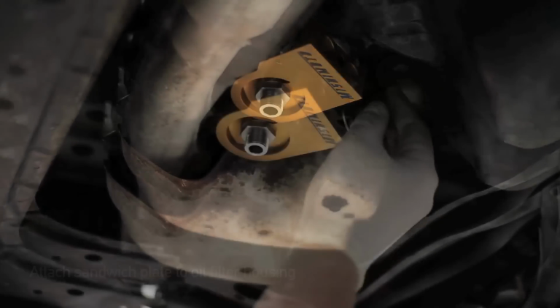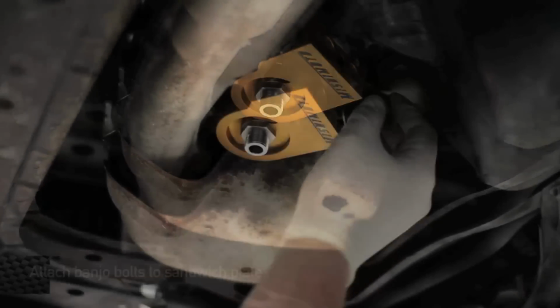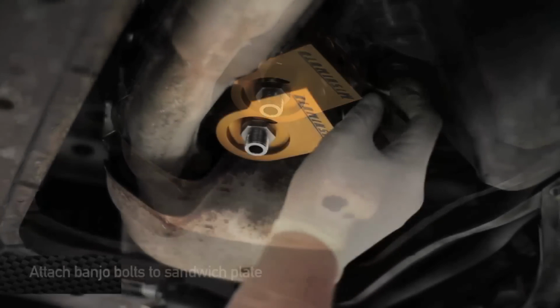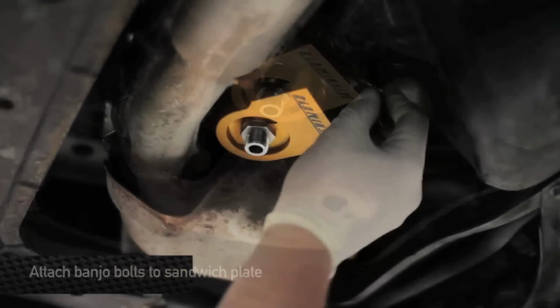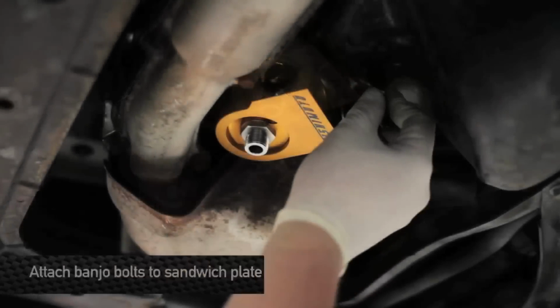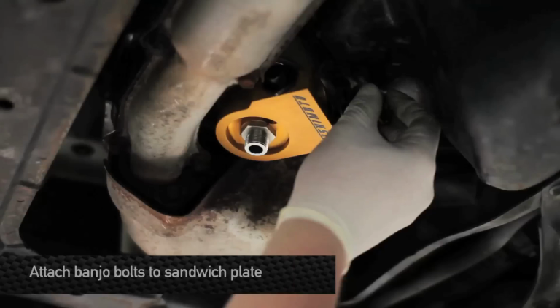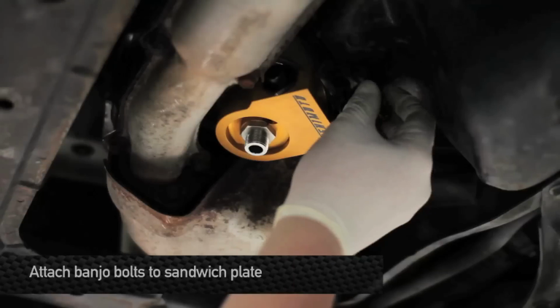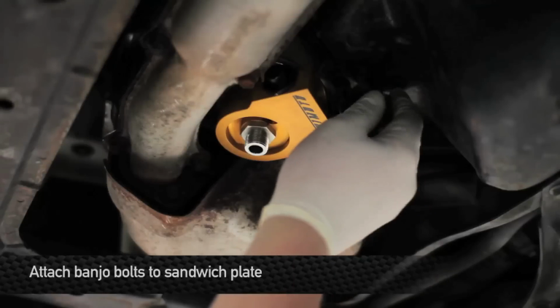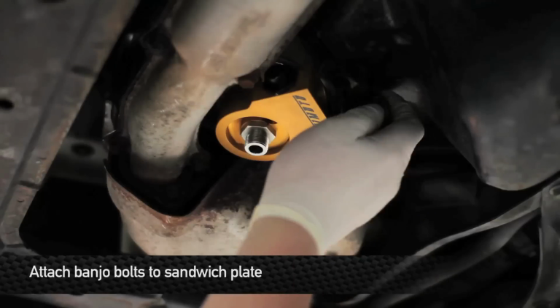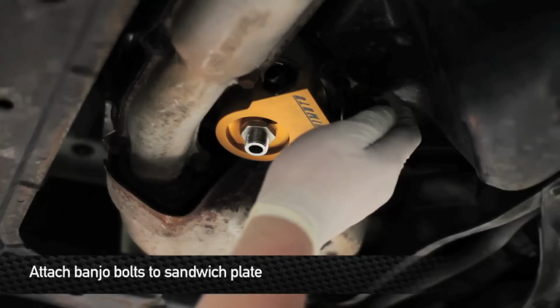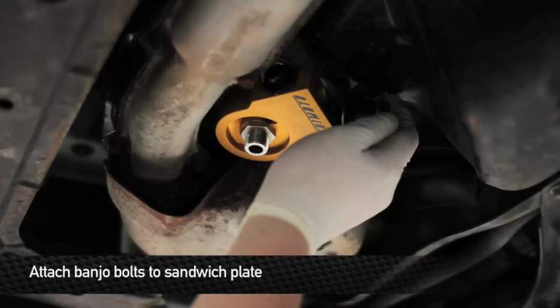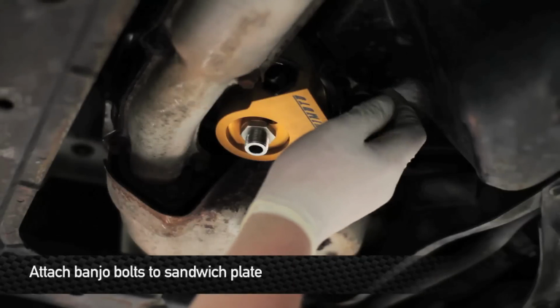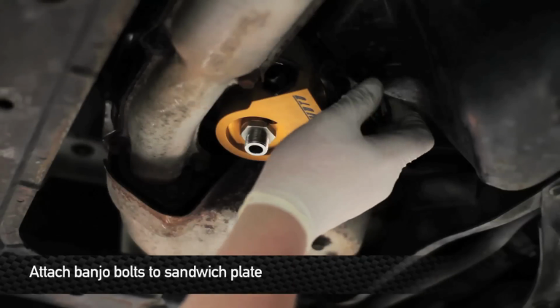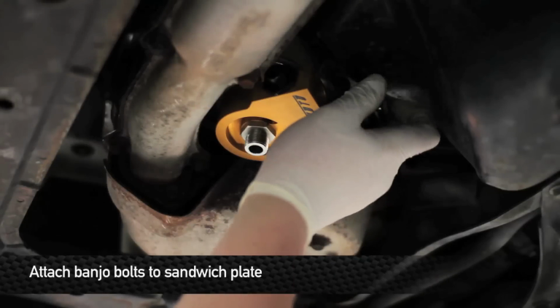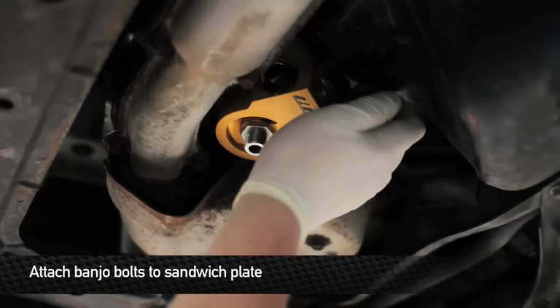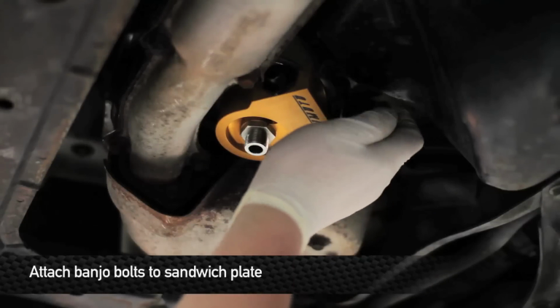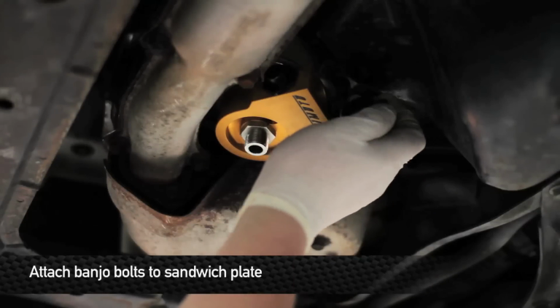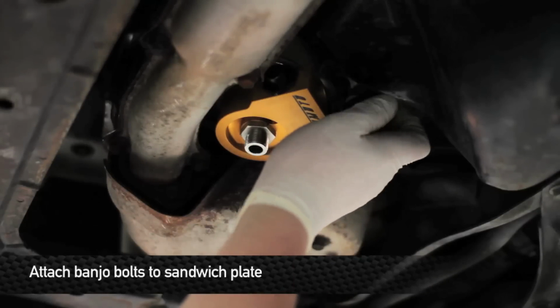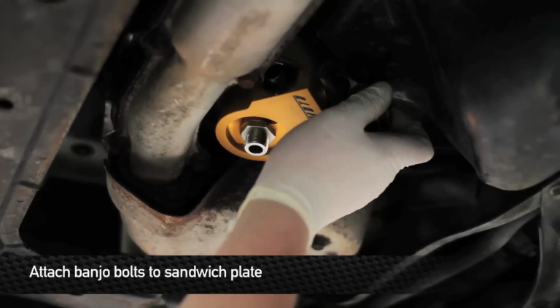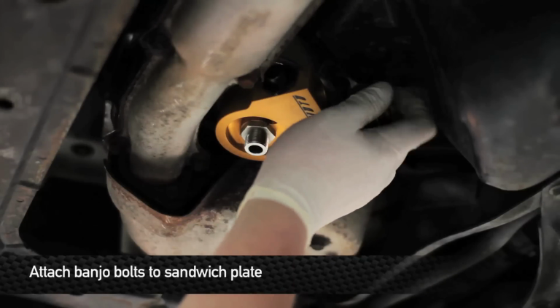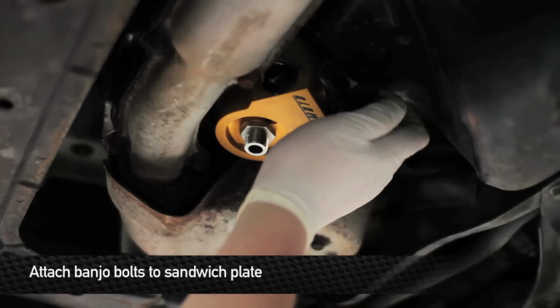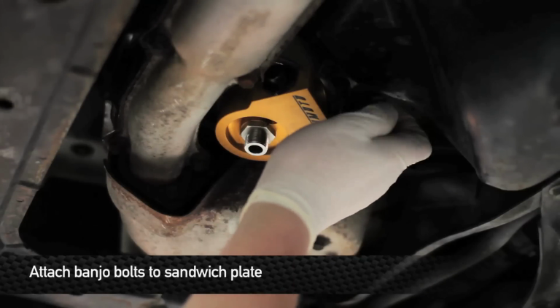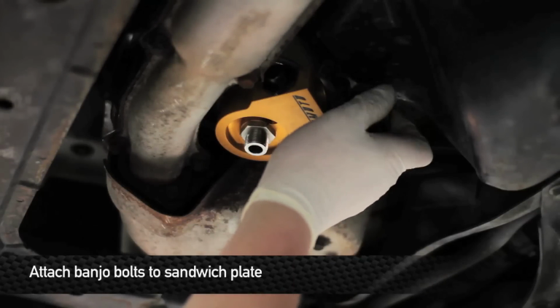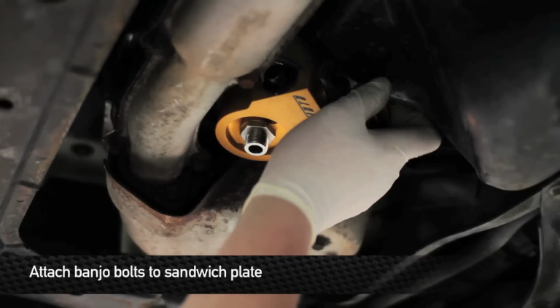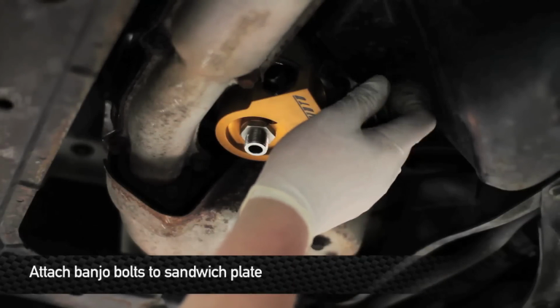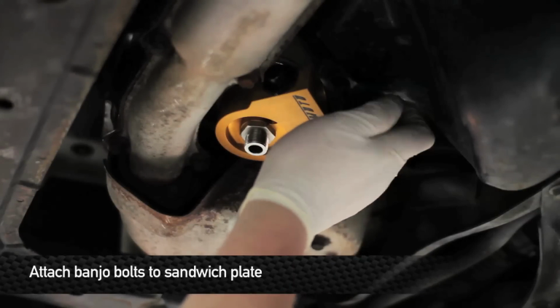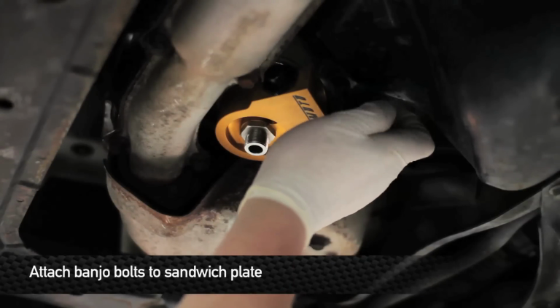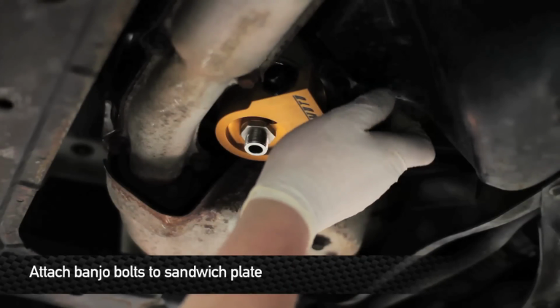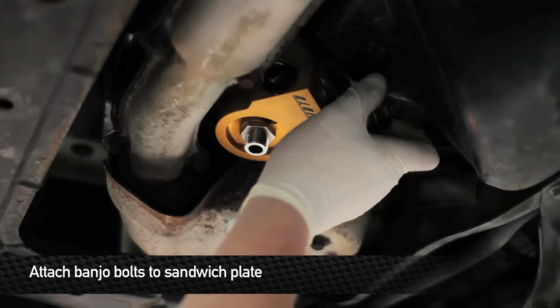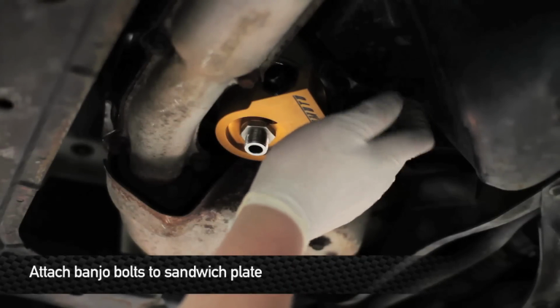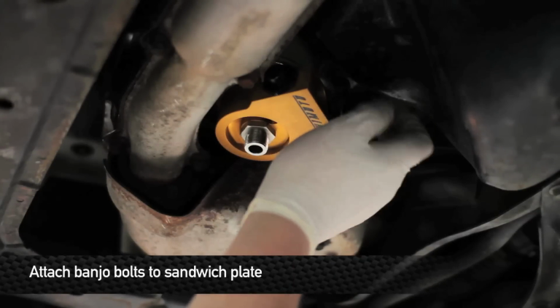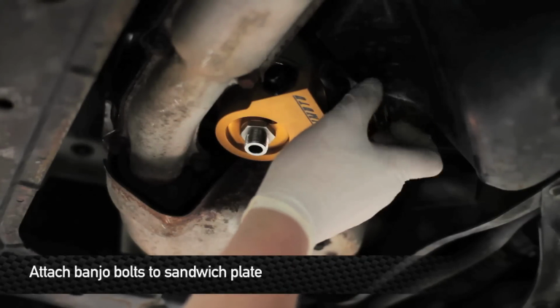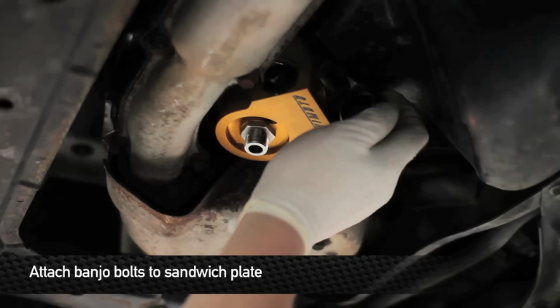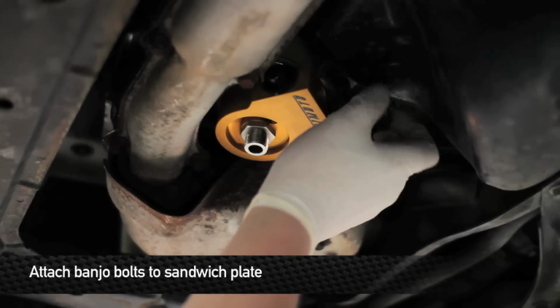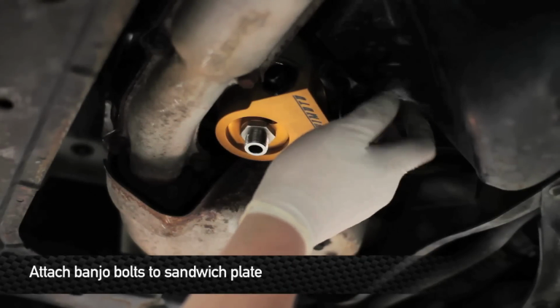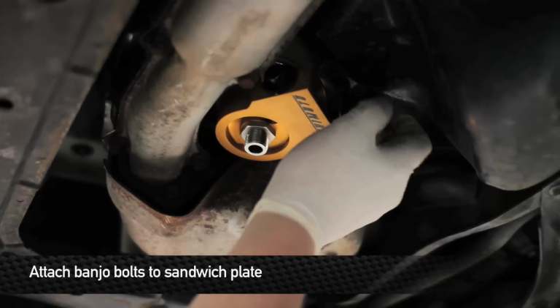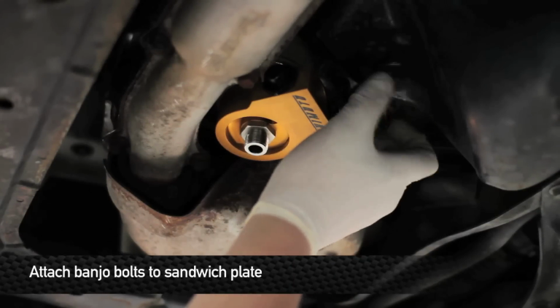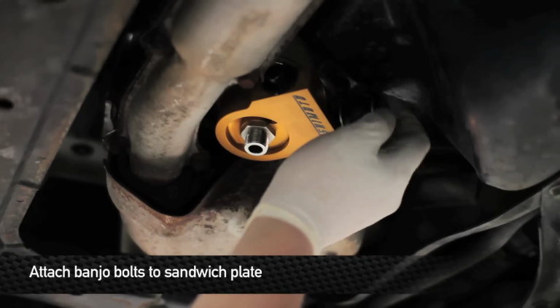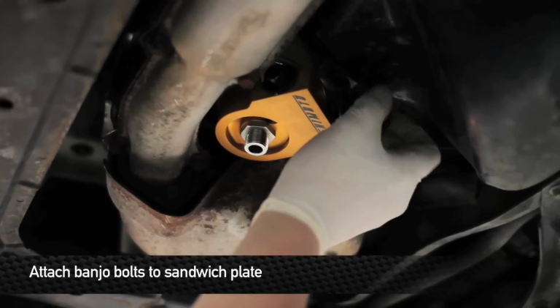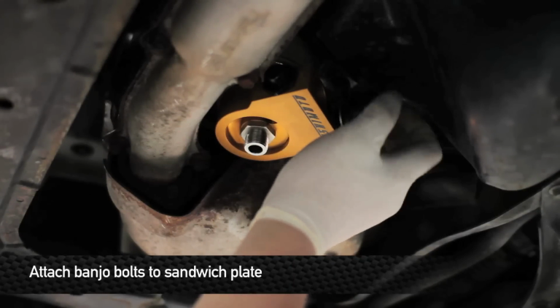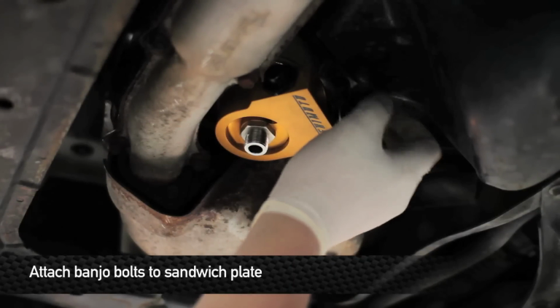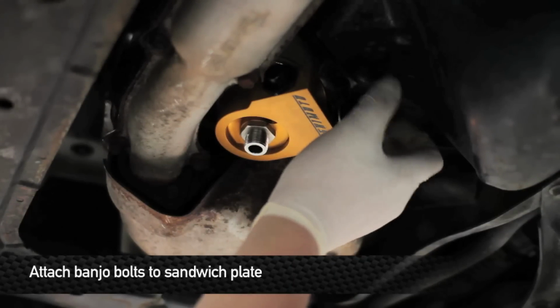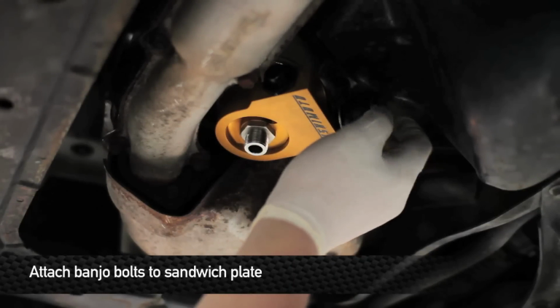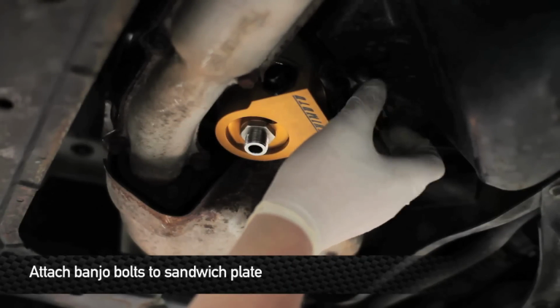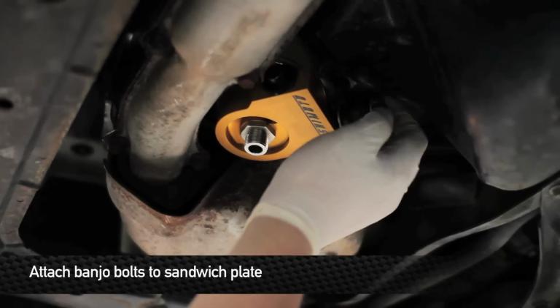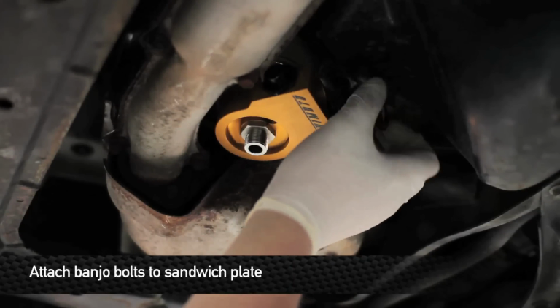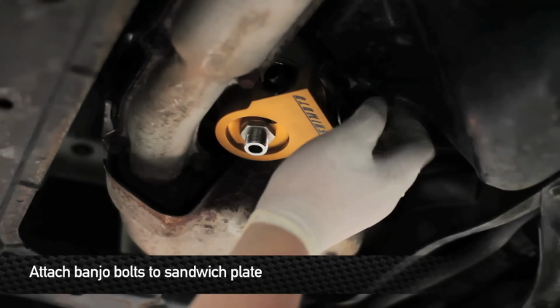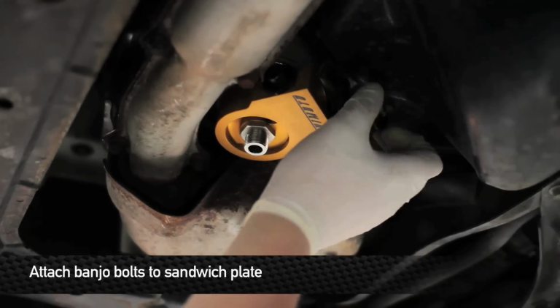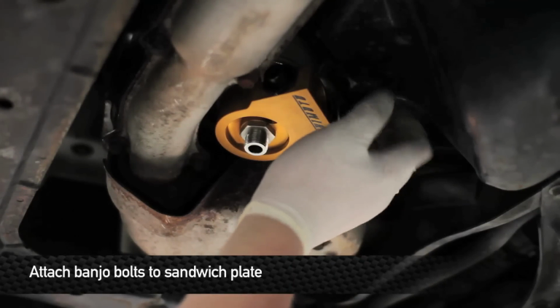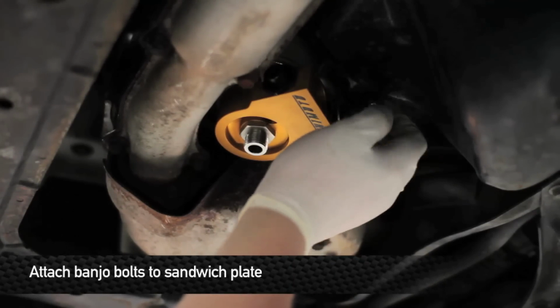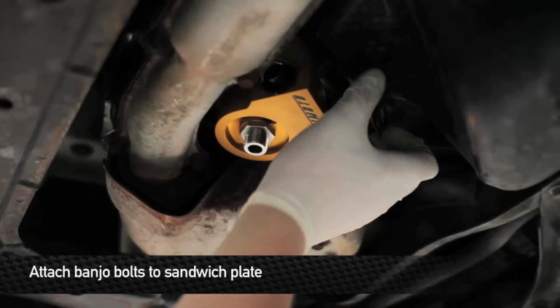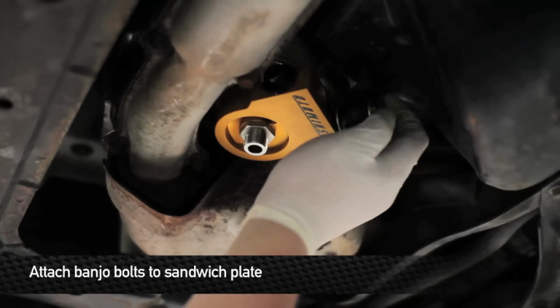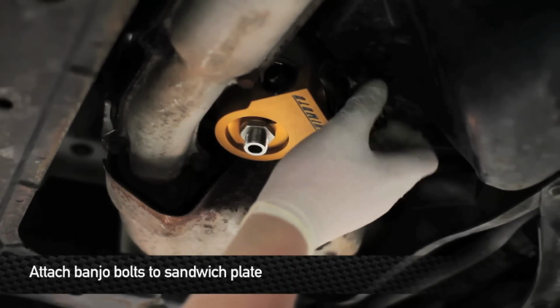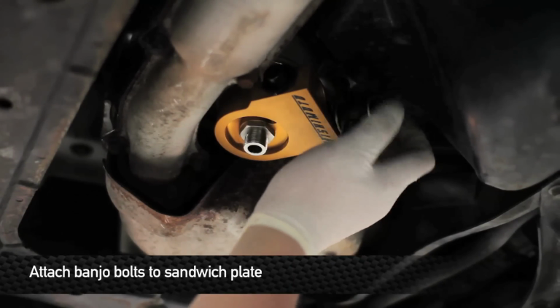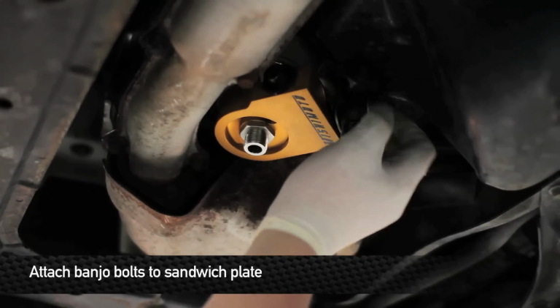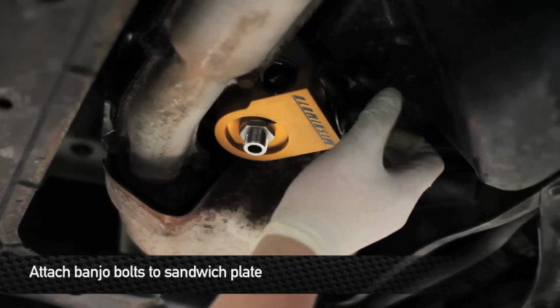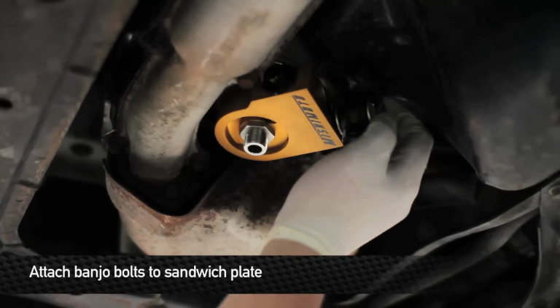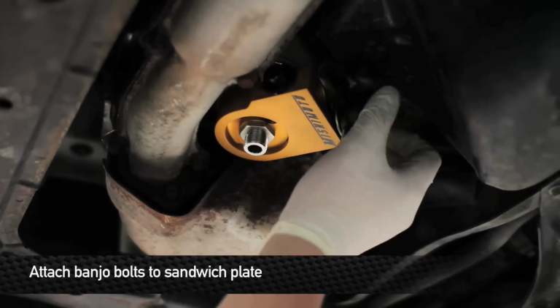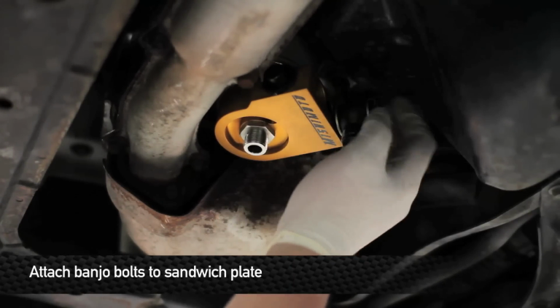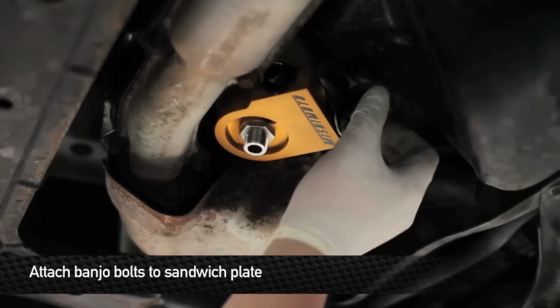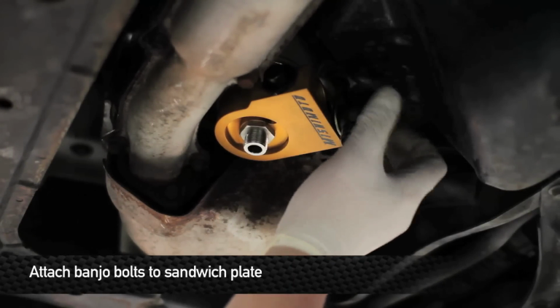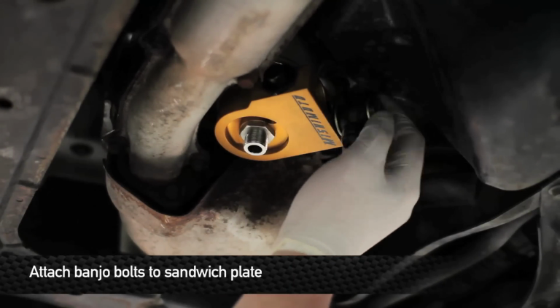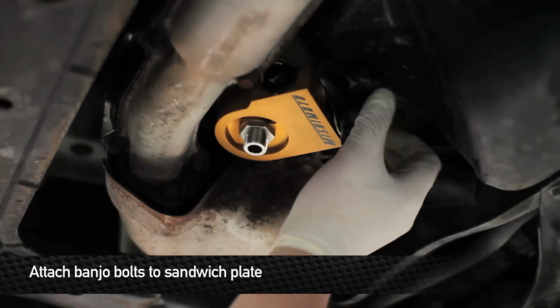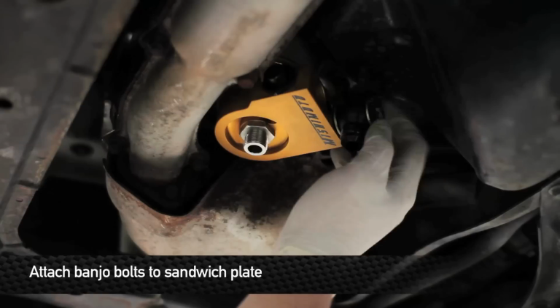Once you have the sandwich plate center bolt loosely installed, go ahead and install the two banjo fittings facing downward, loose.